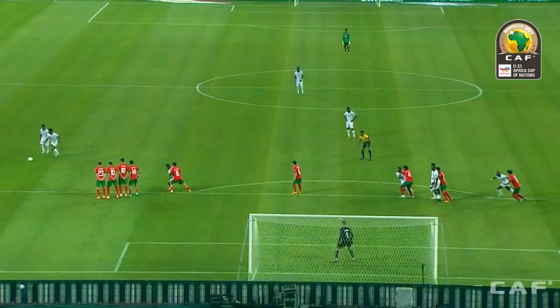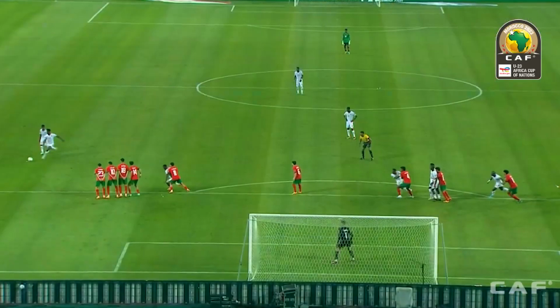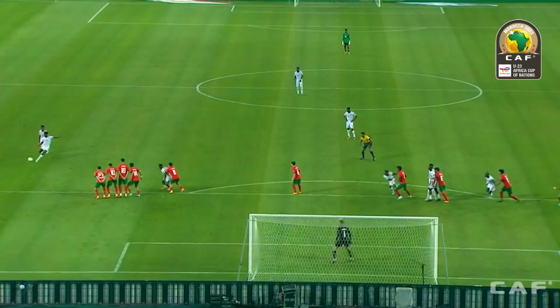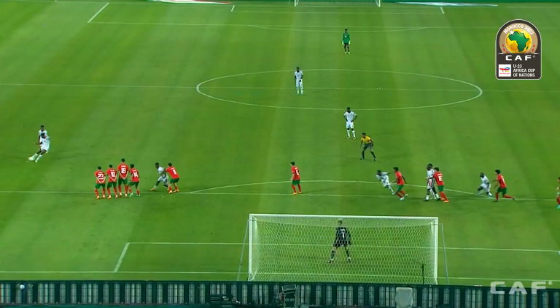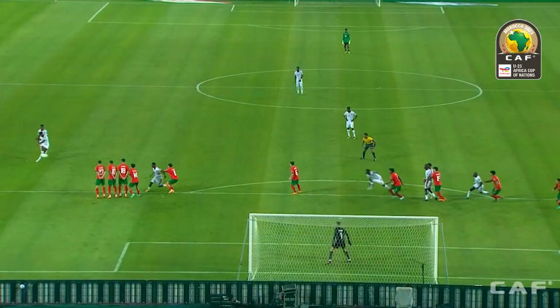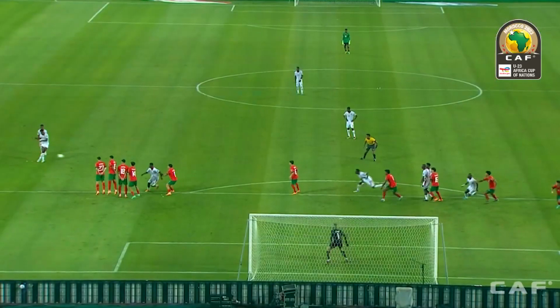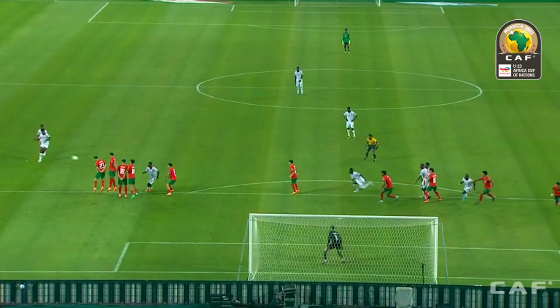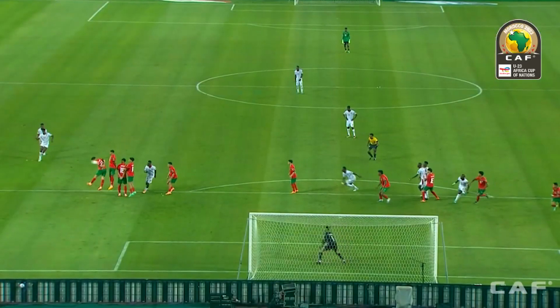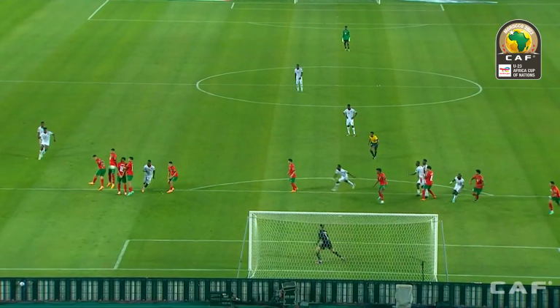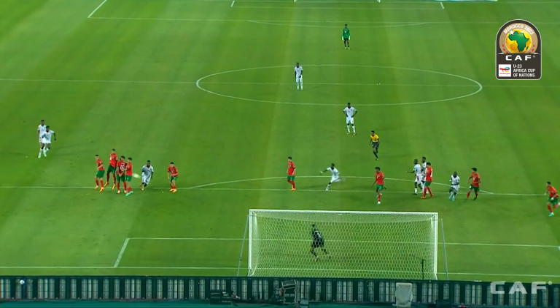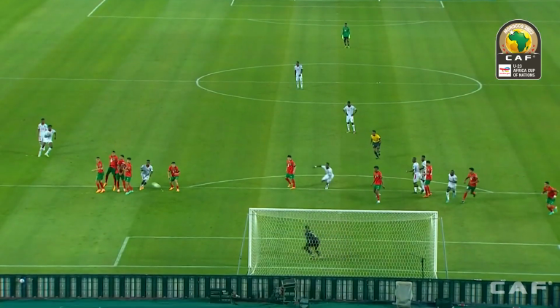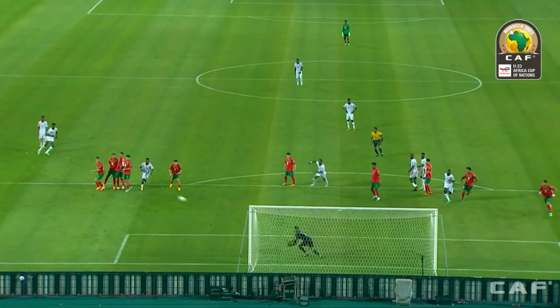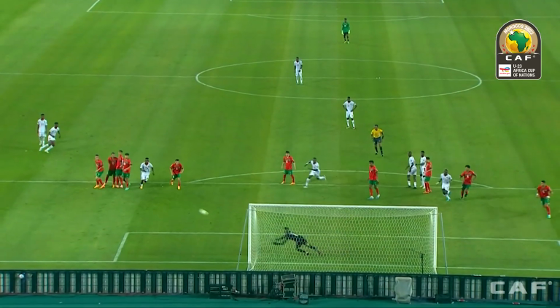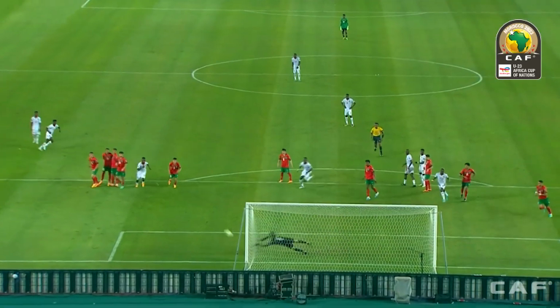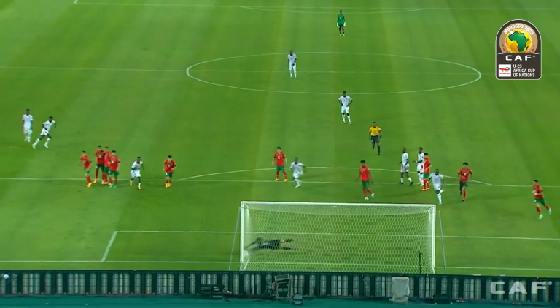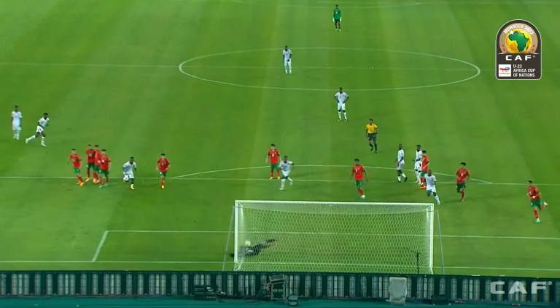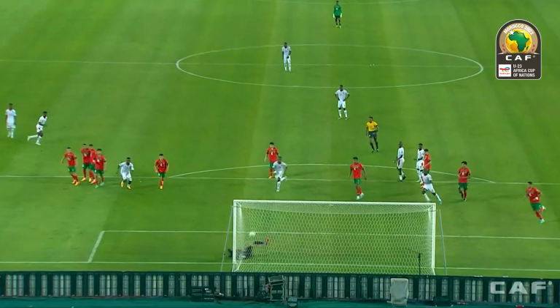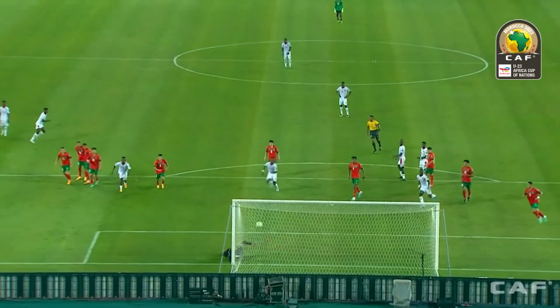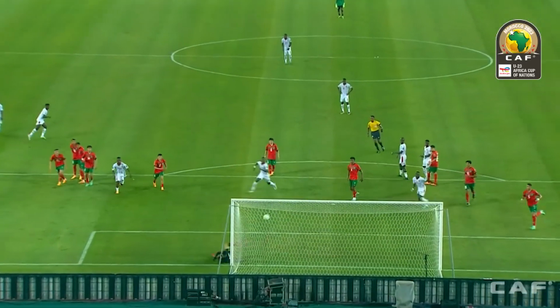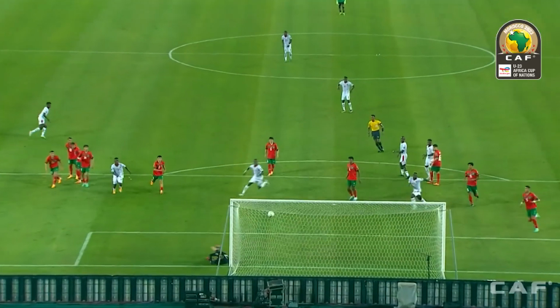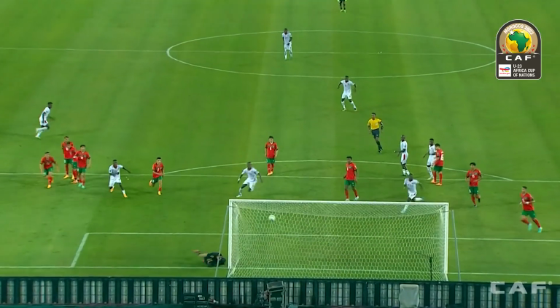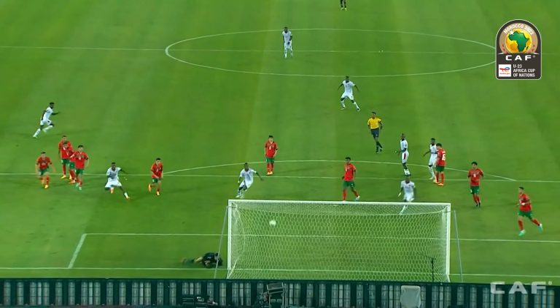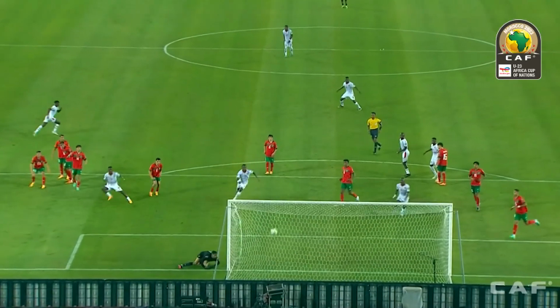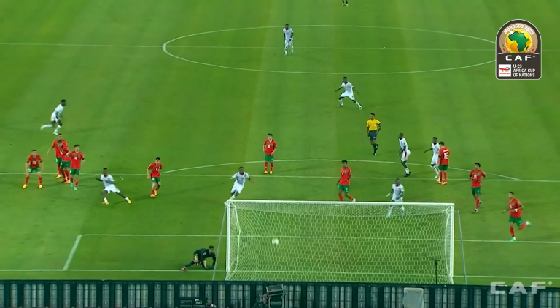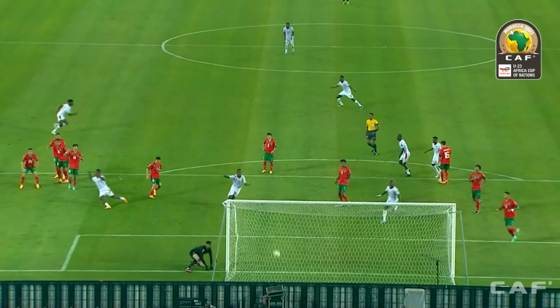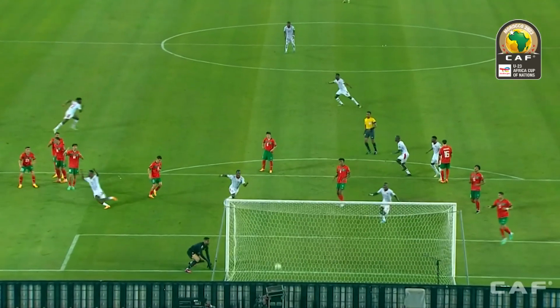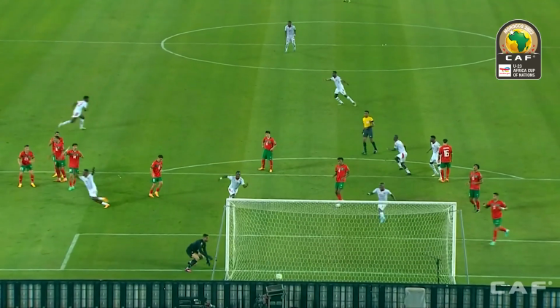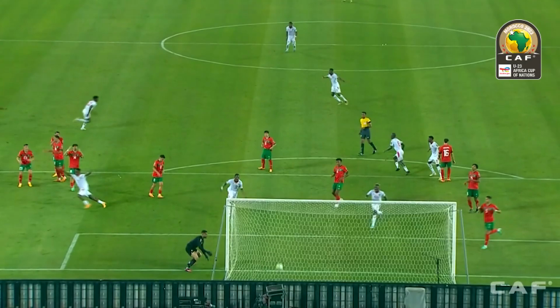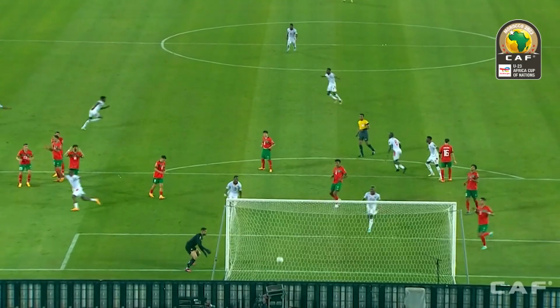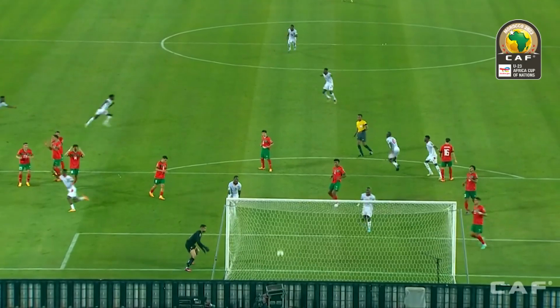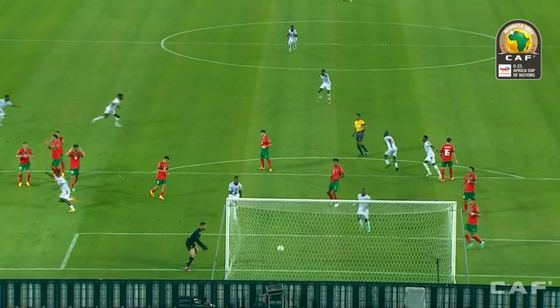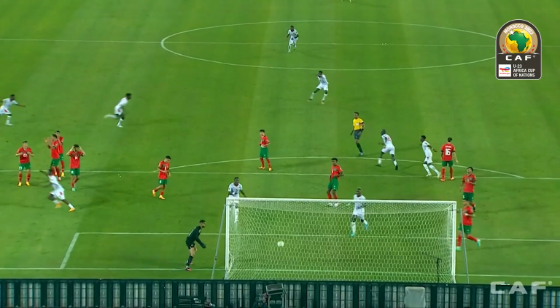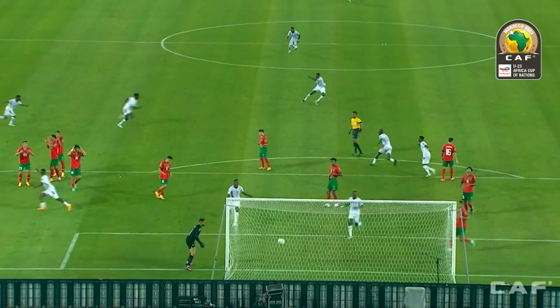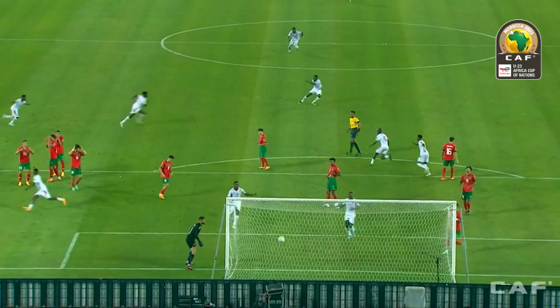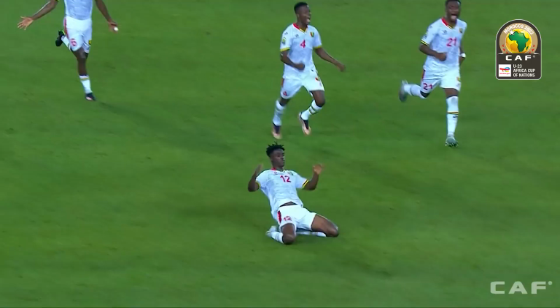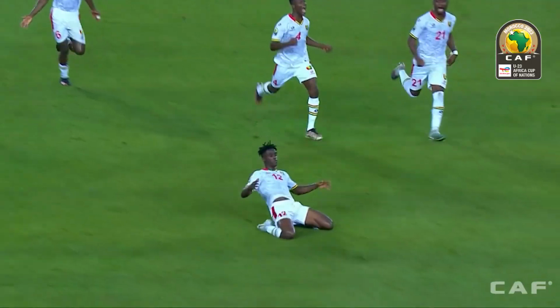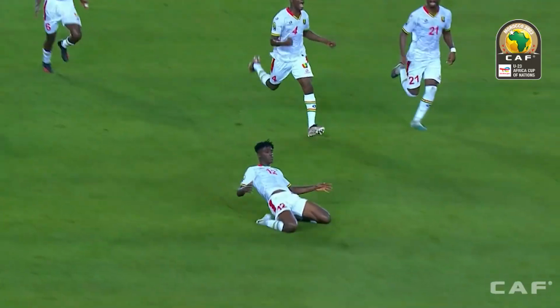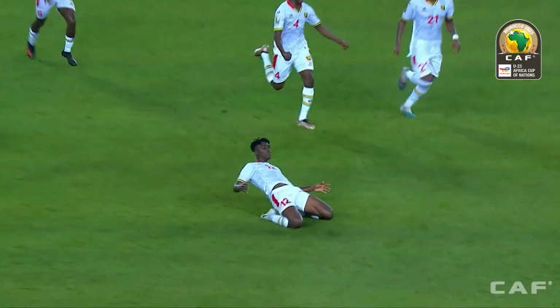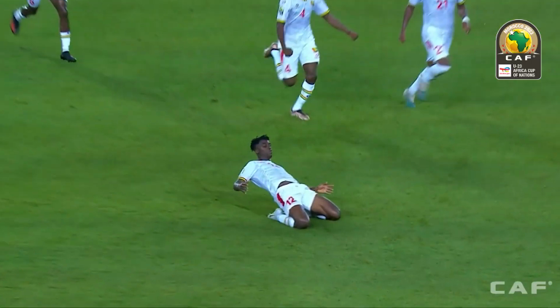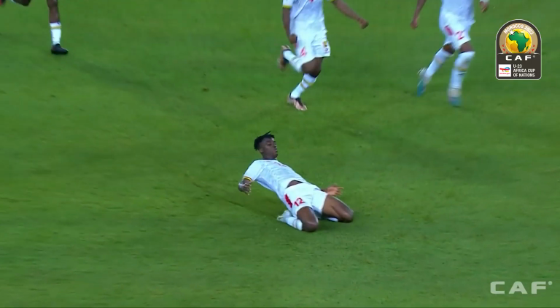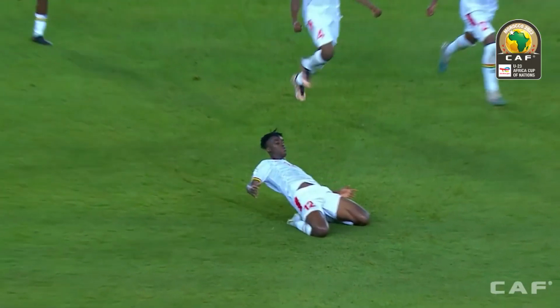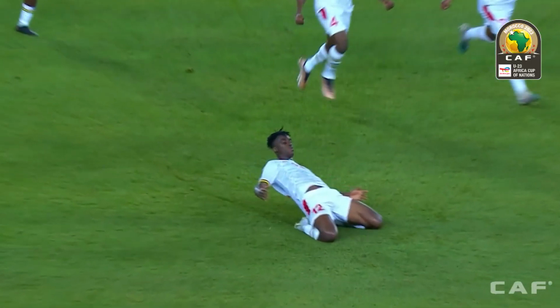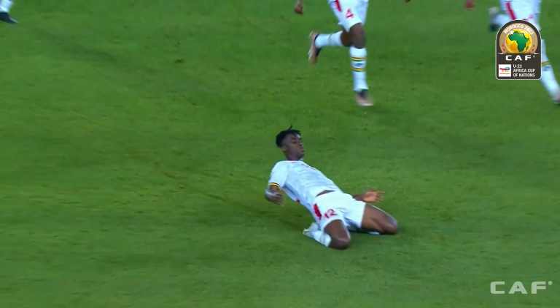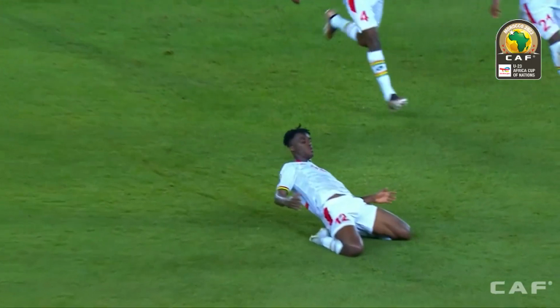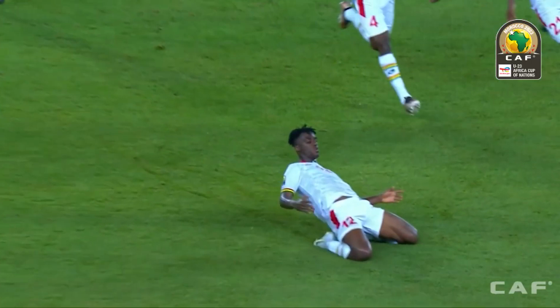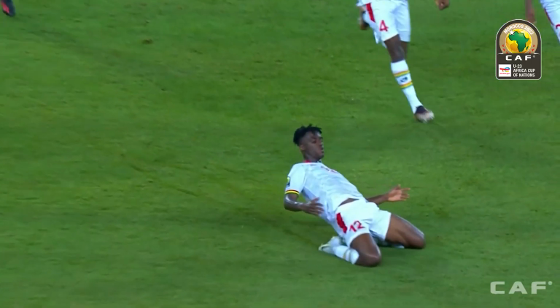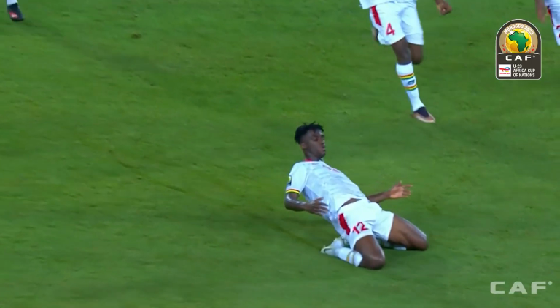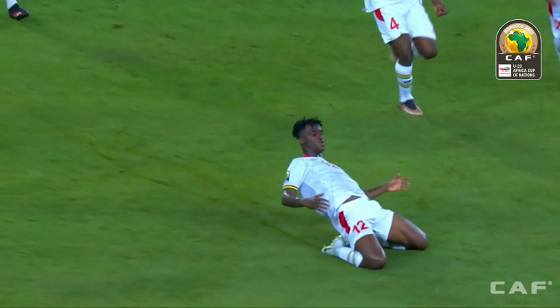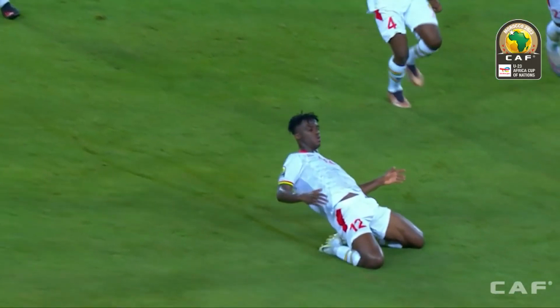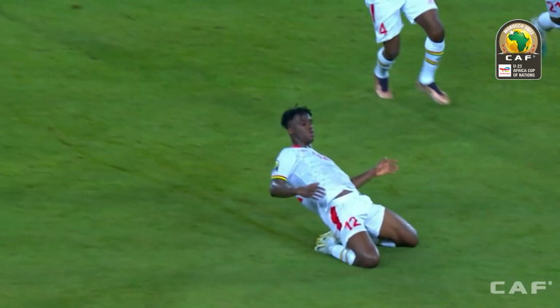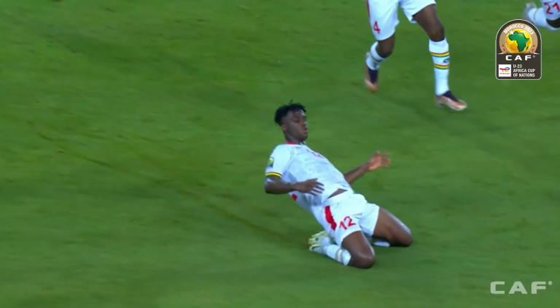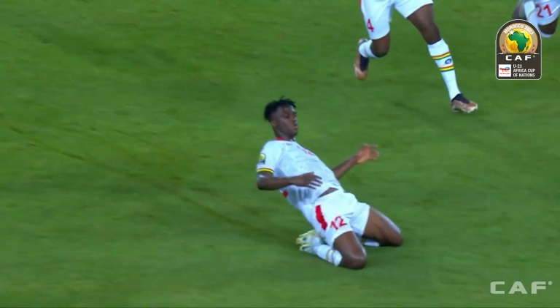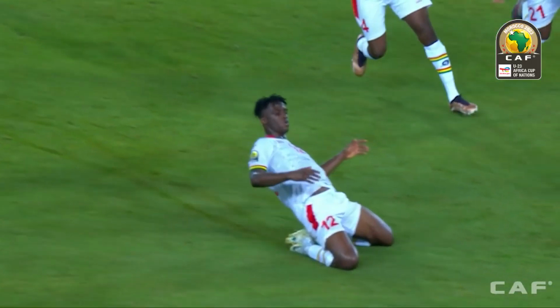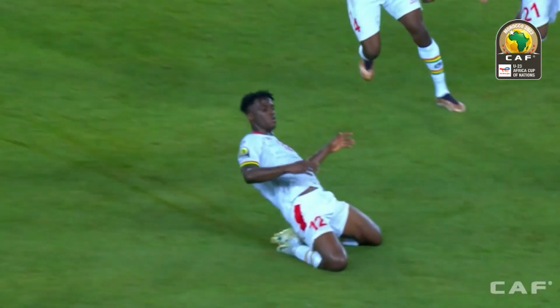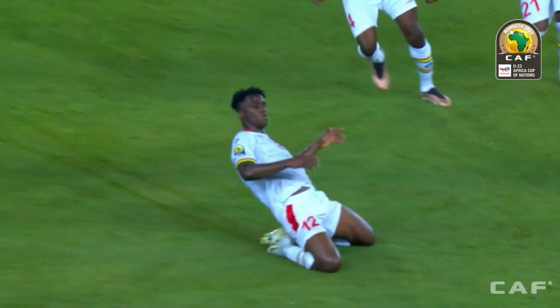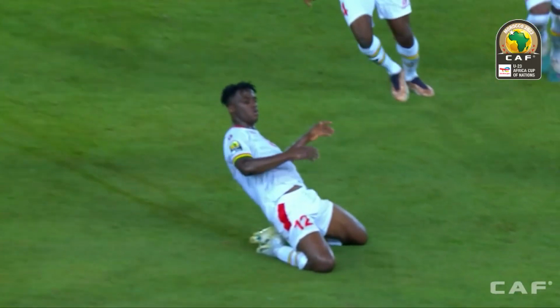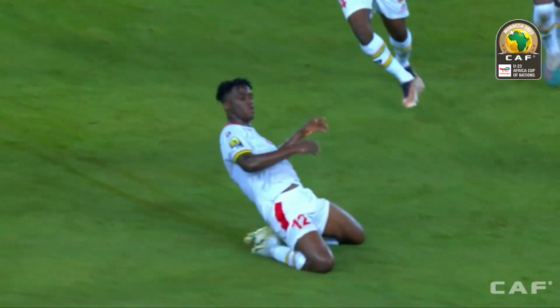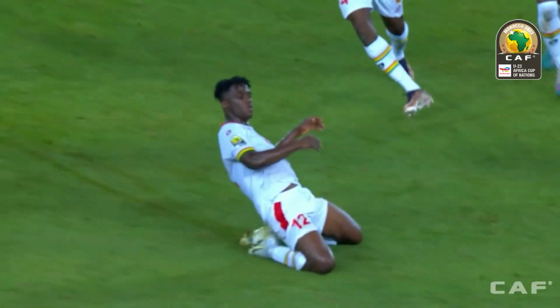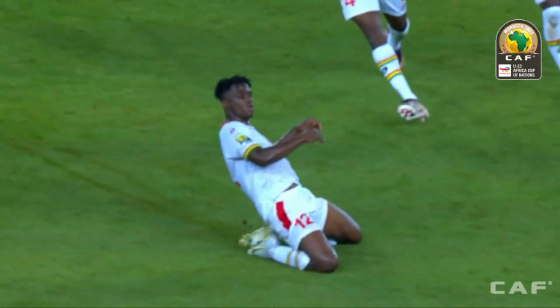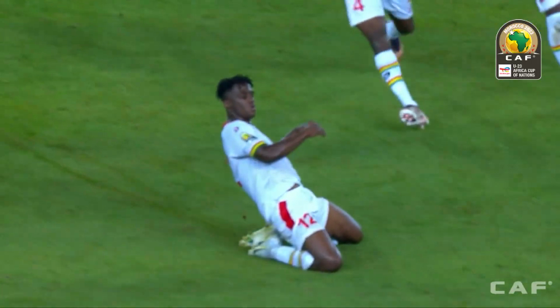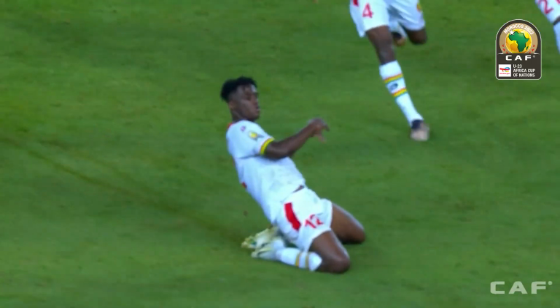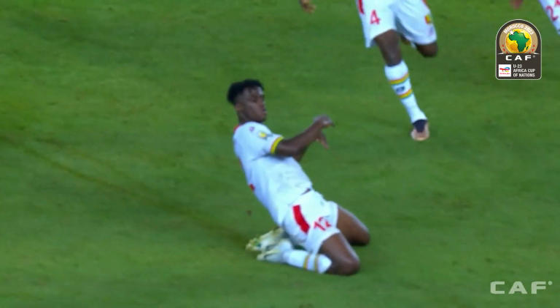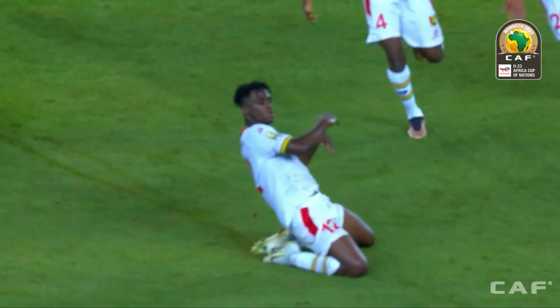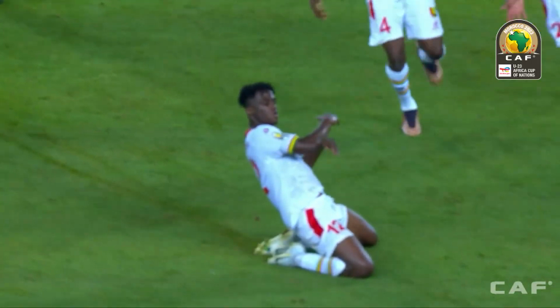The hosts are stunned. They've been timid in this first half and they've paid the price here.